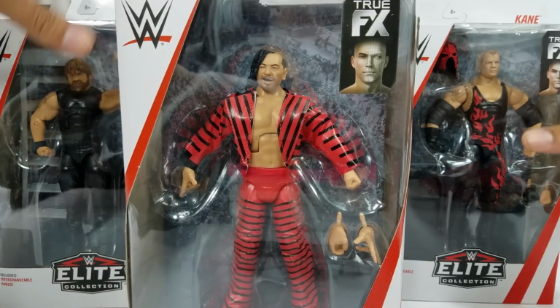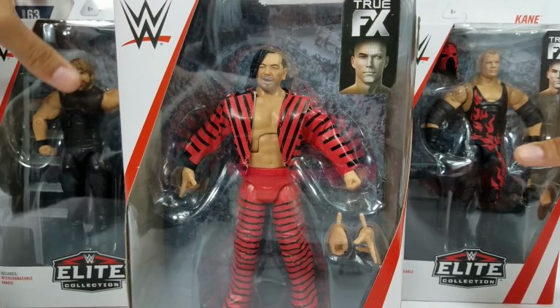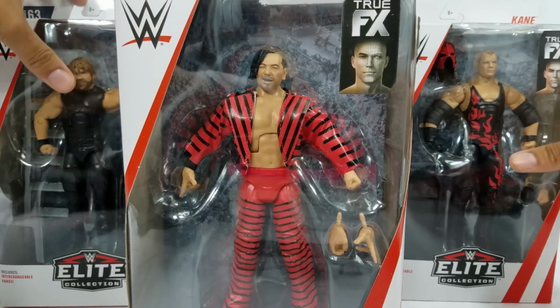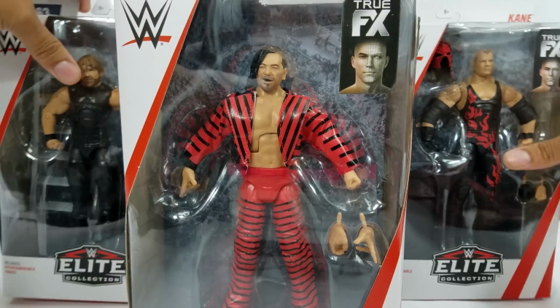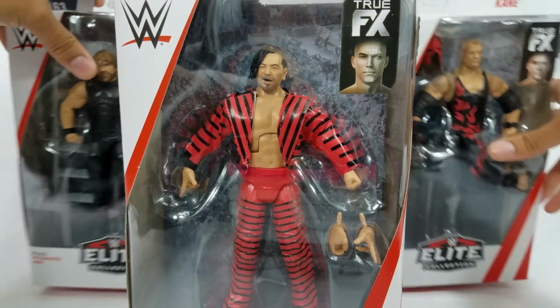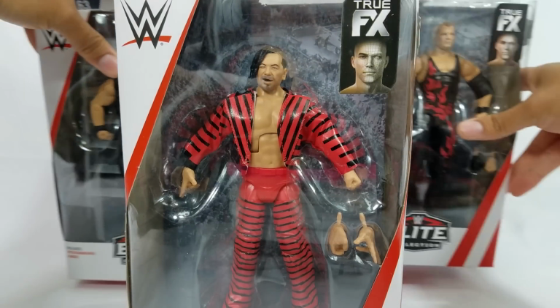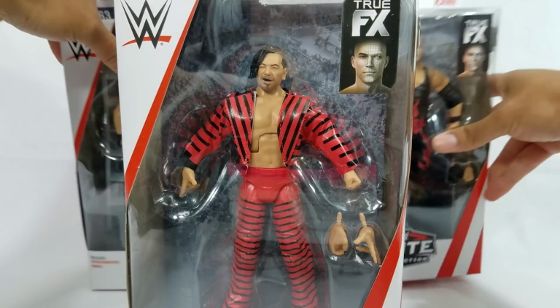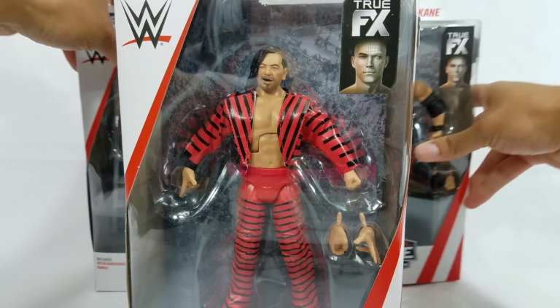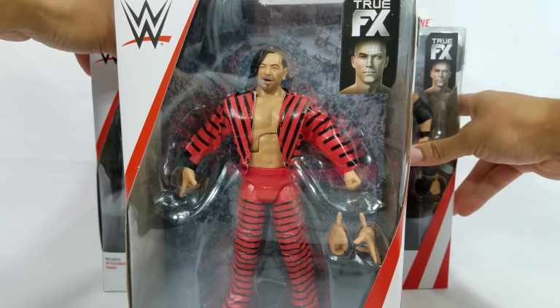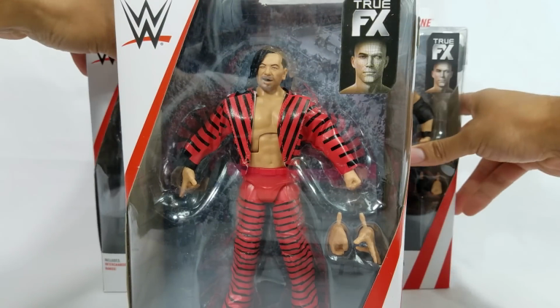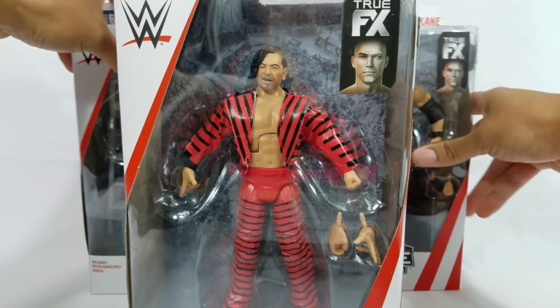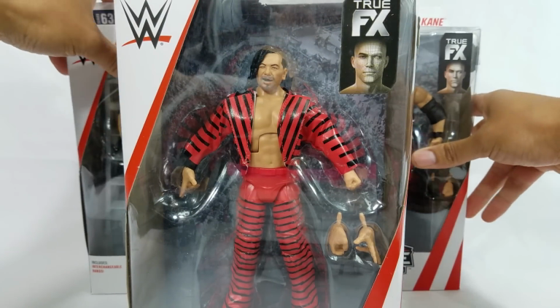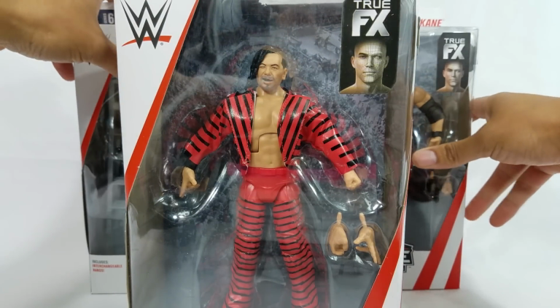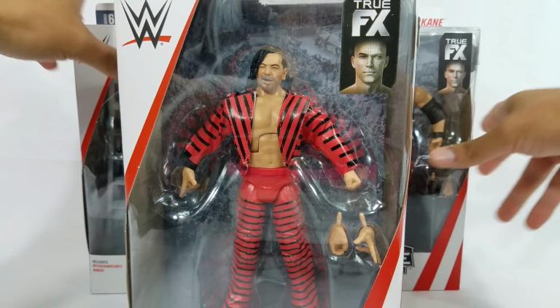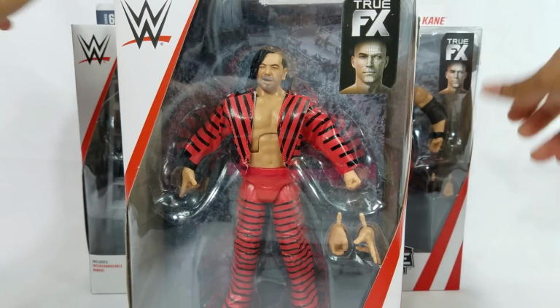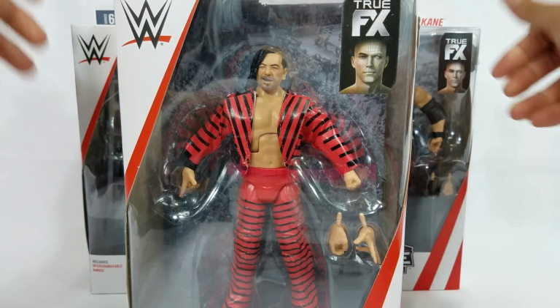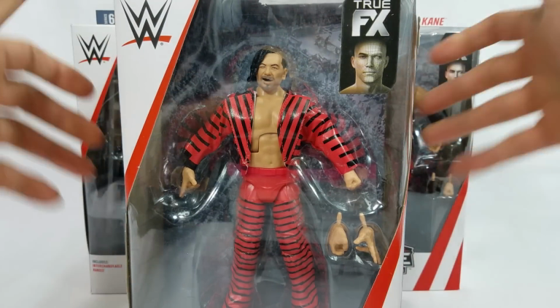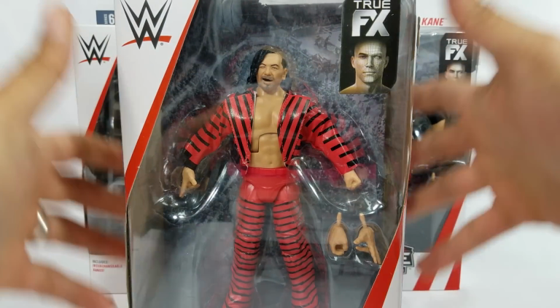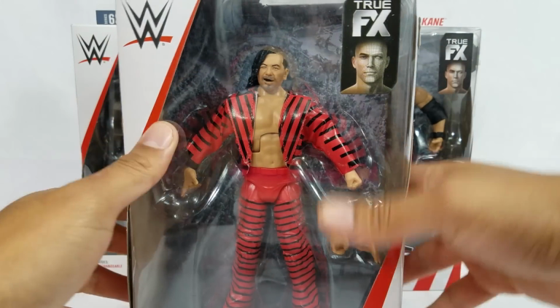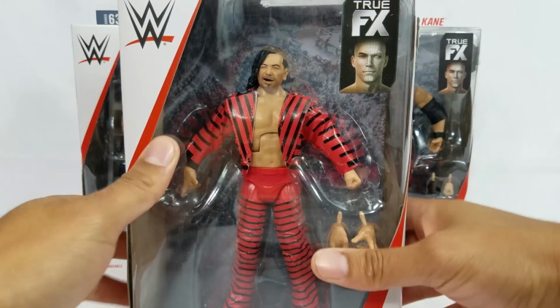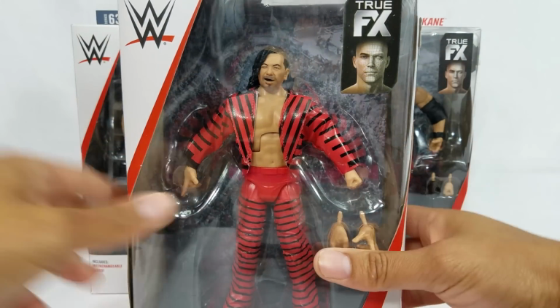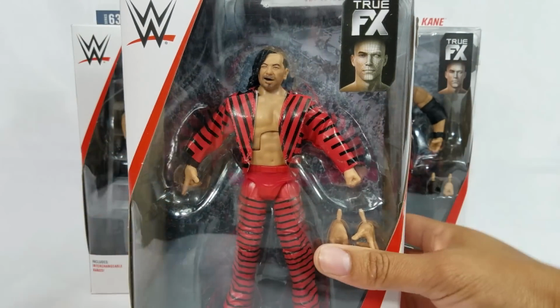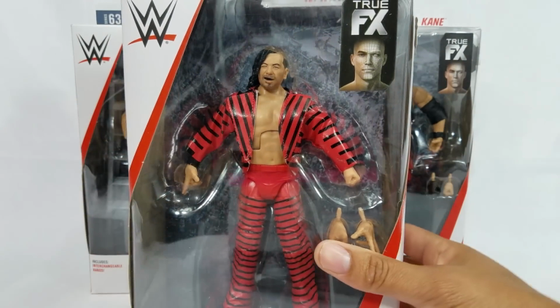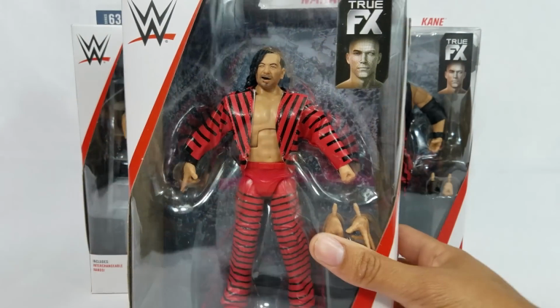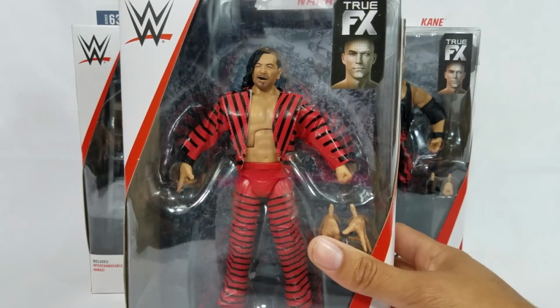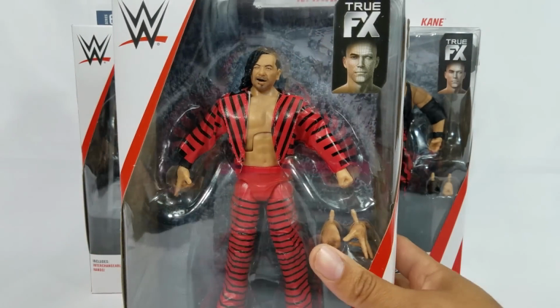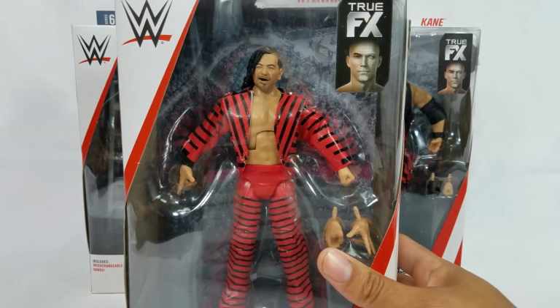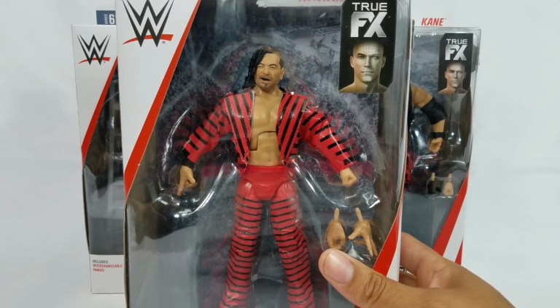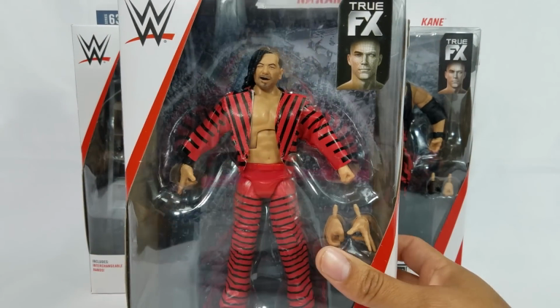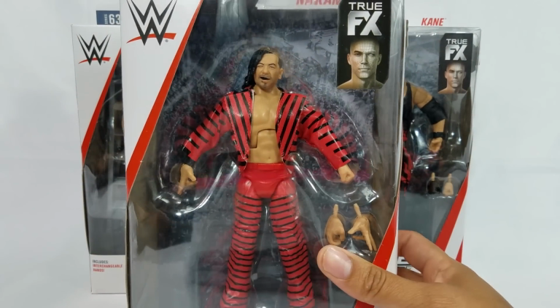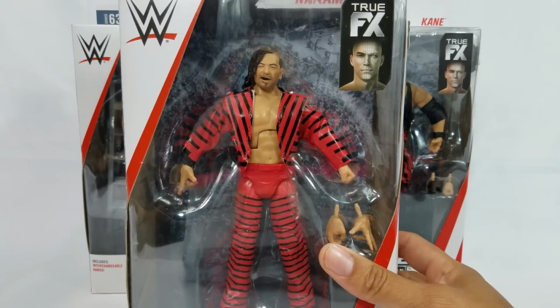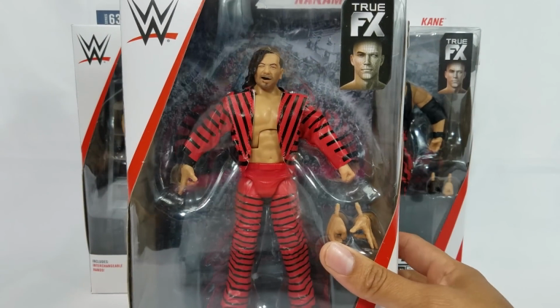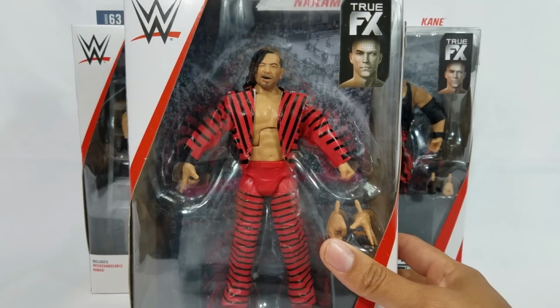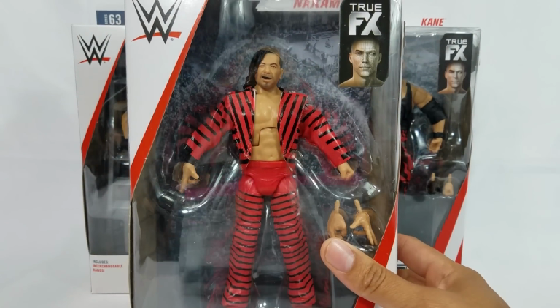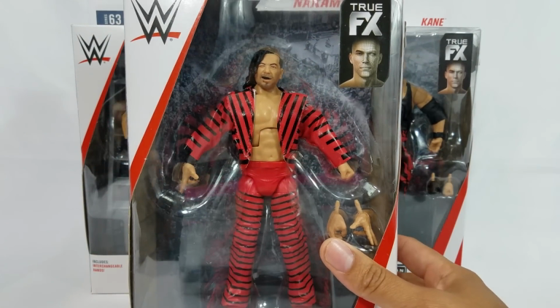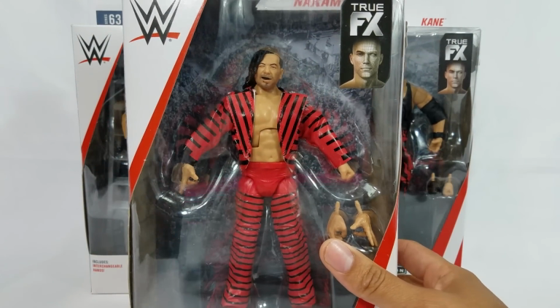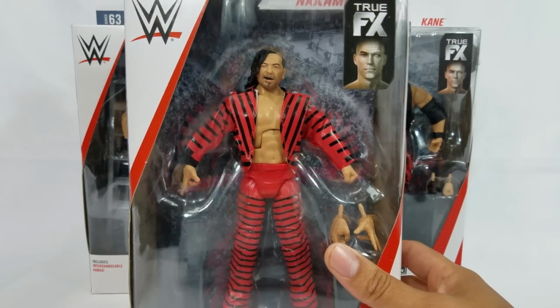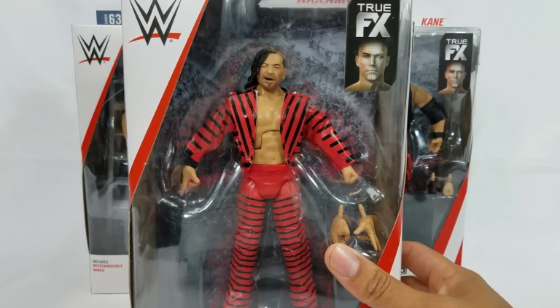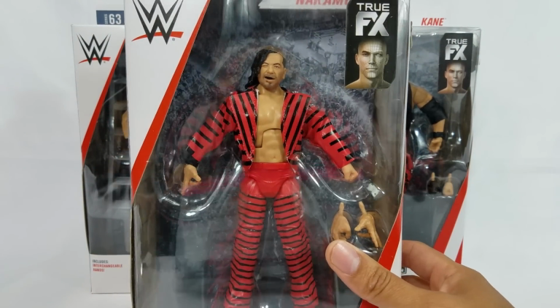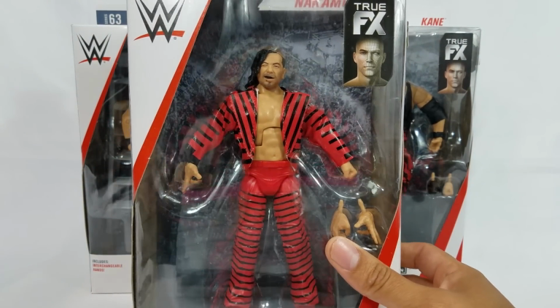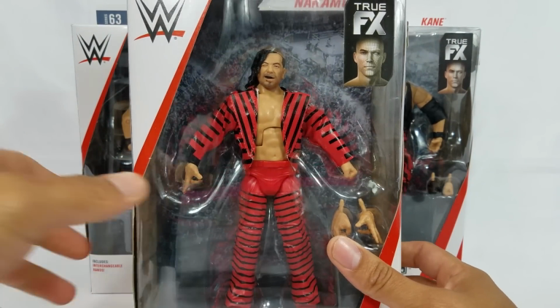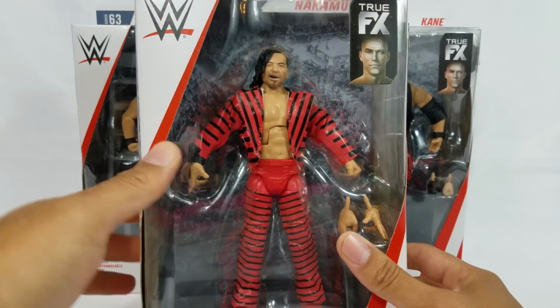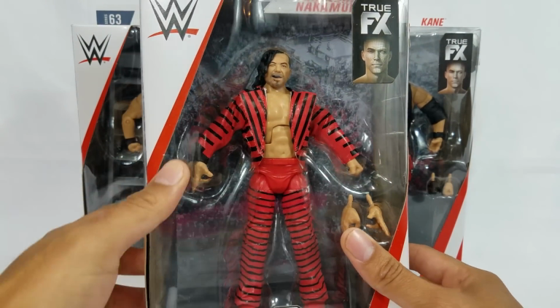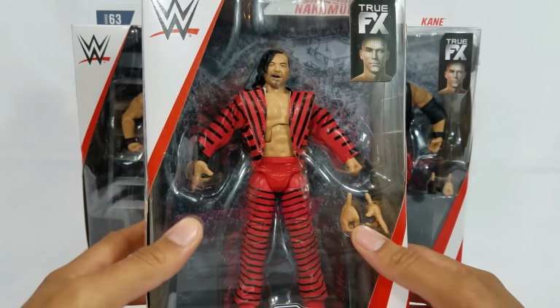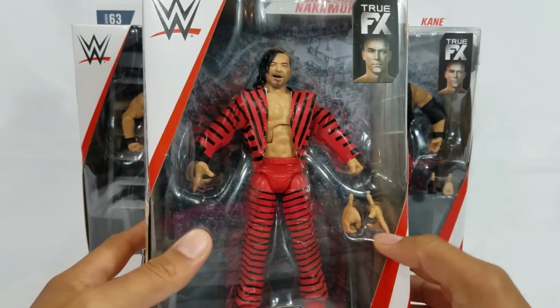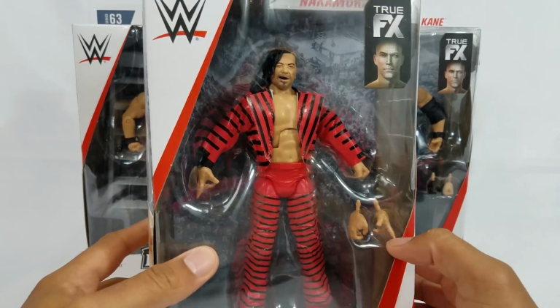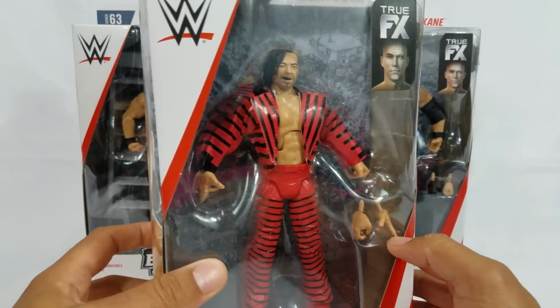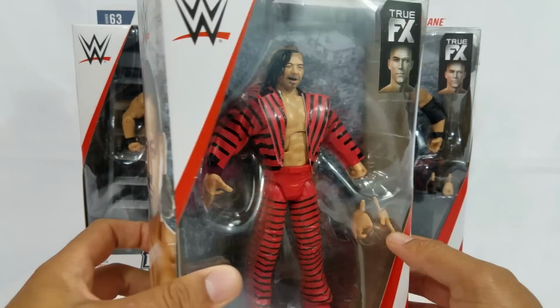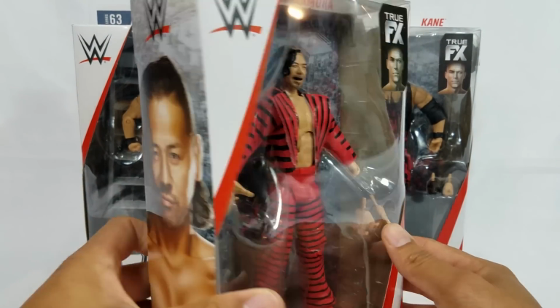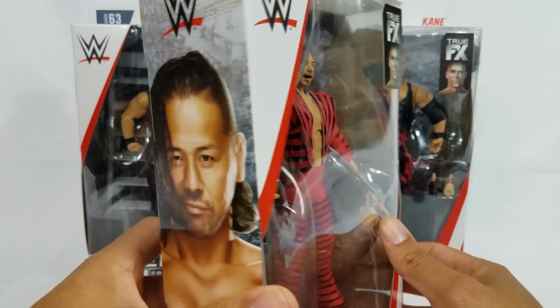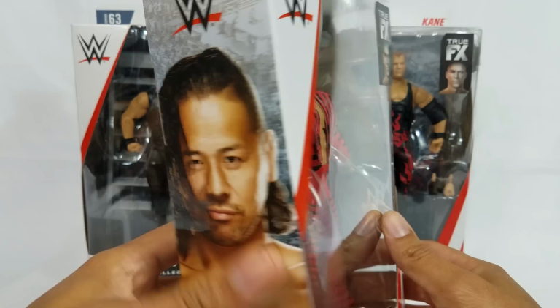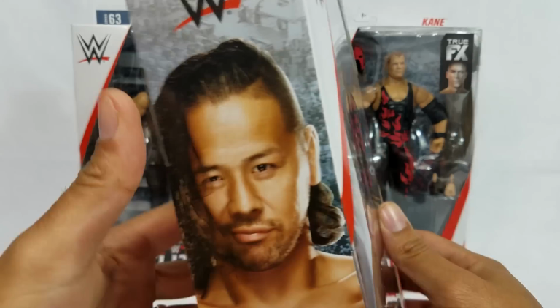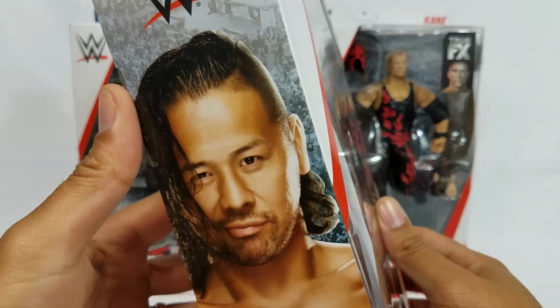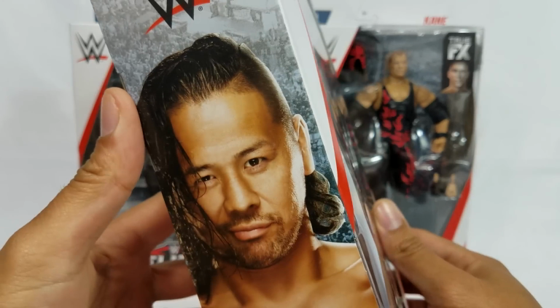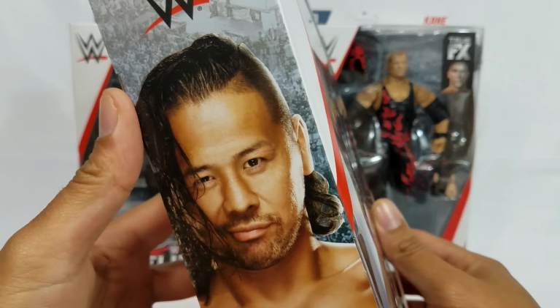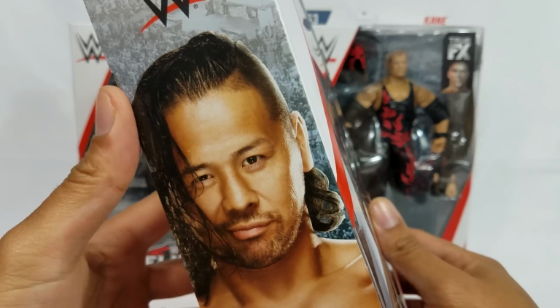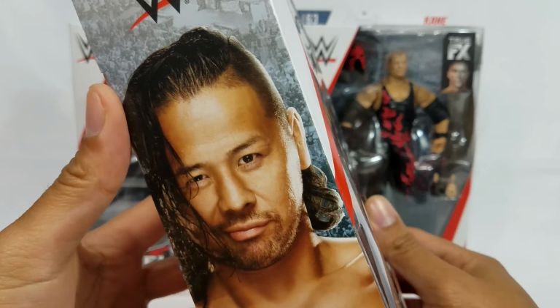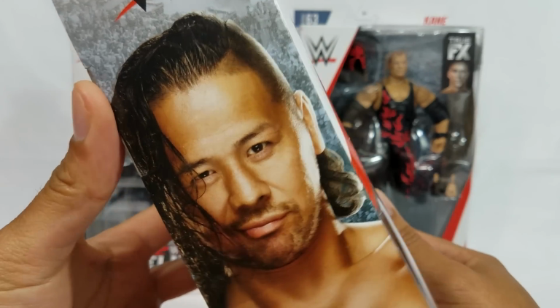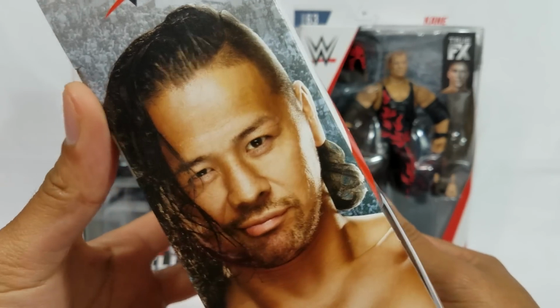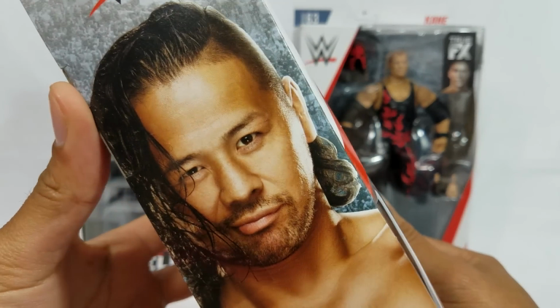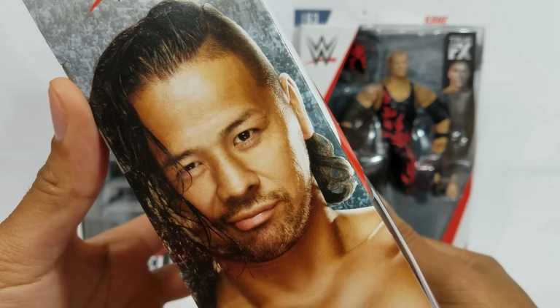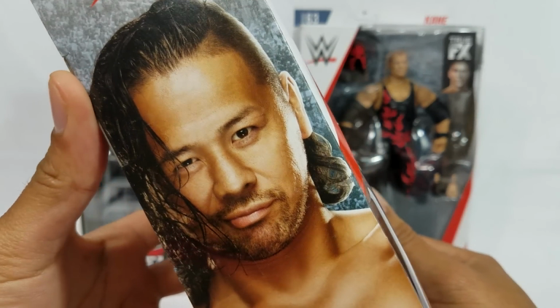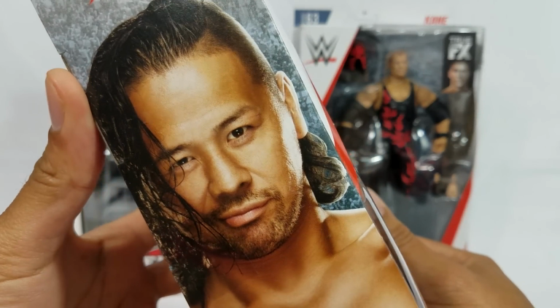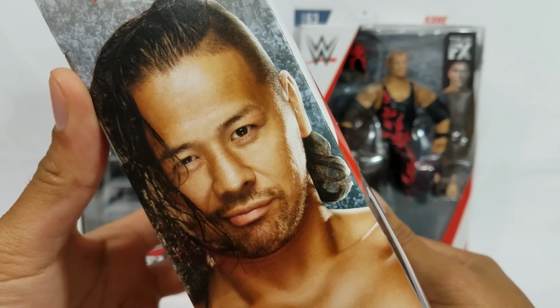We want to take a look at the one, the Shinsuke Nakamura. I mean, it is a strong style review, so I say that we start out with Shinsuke.